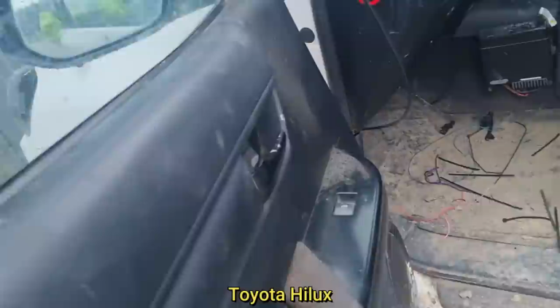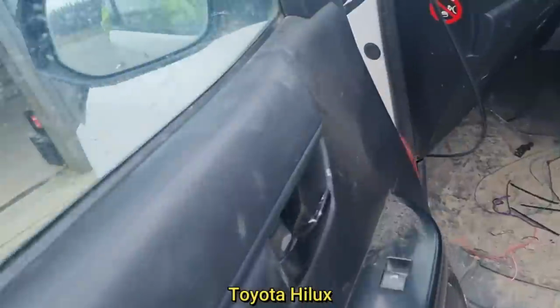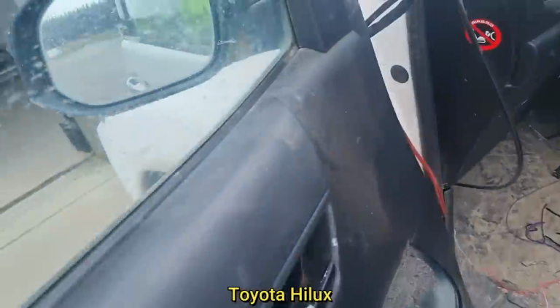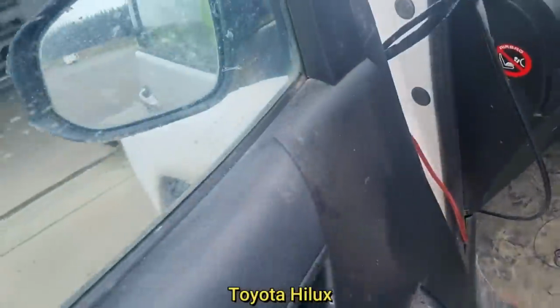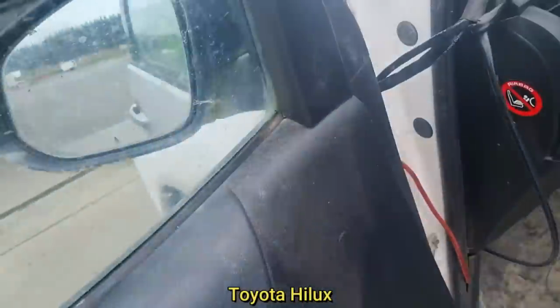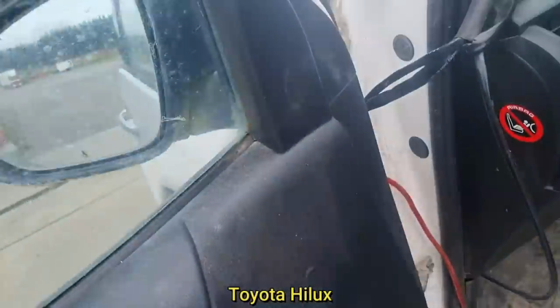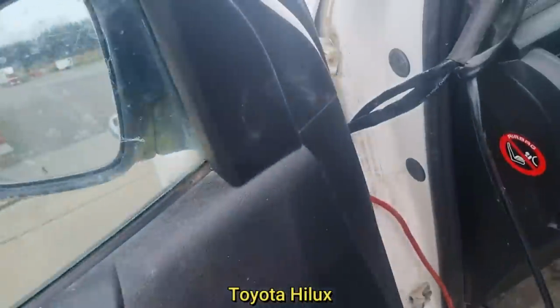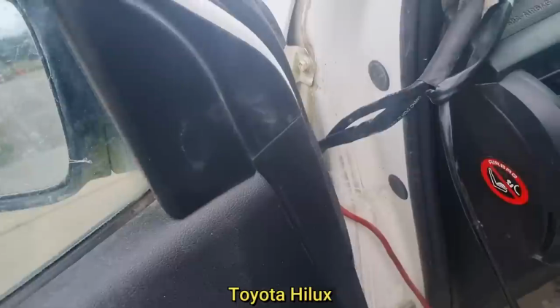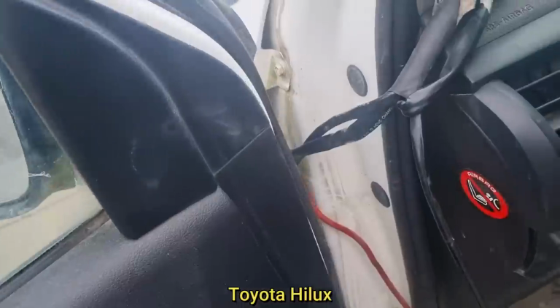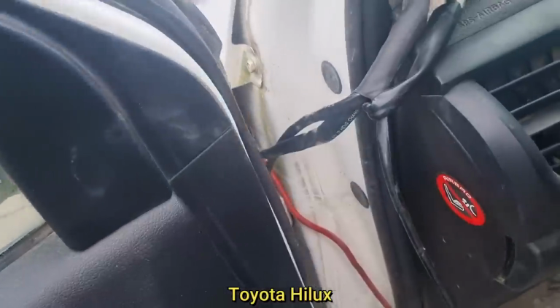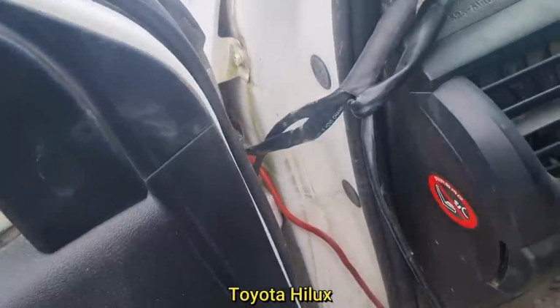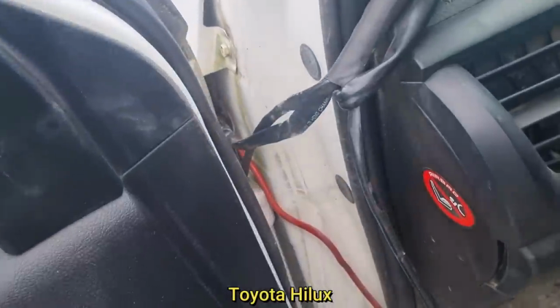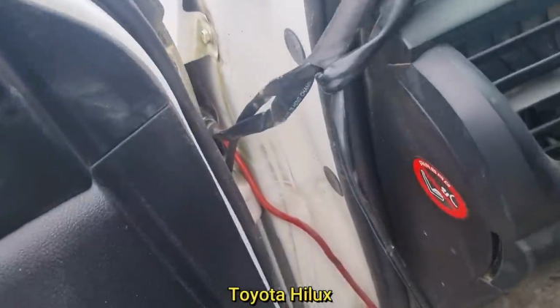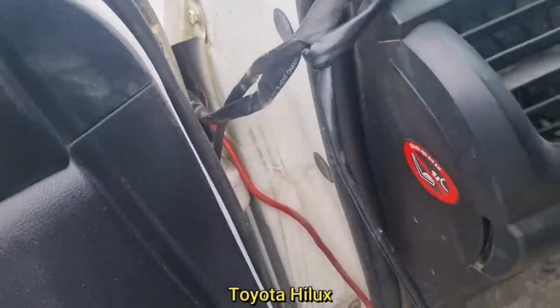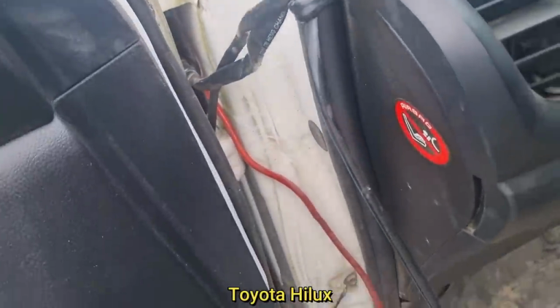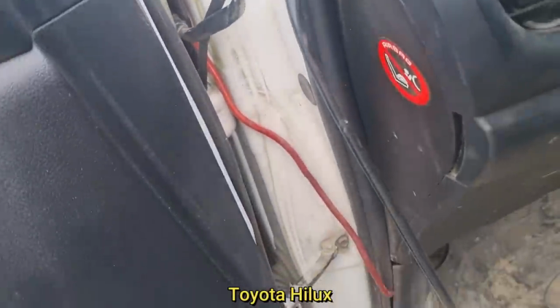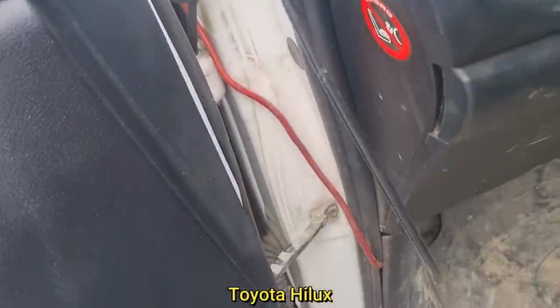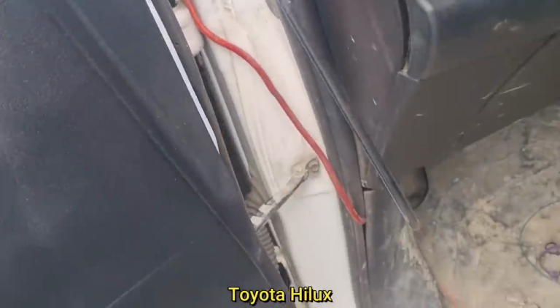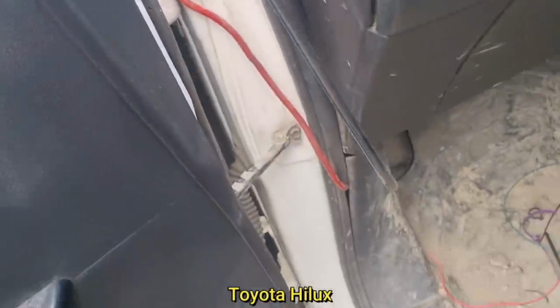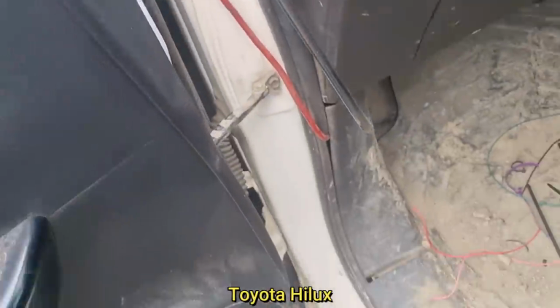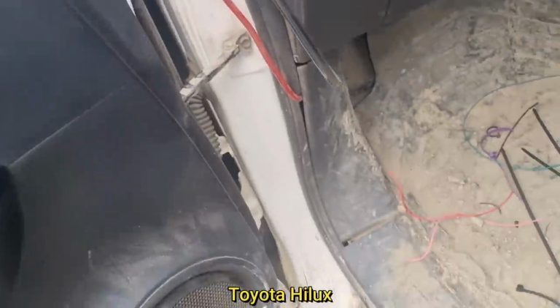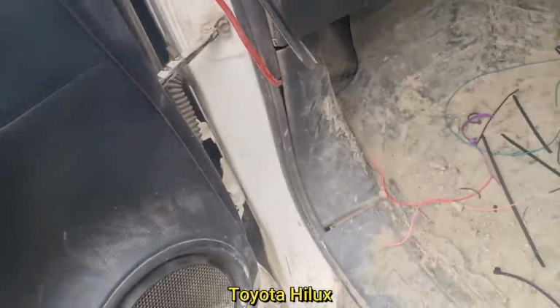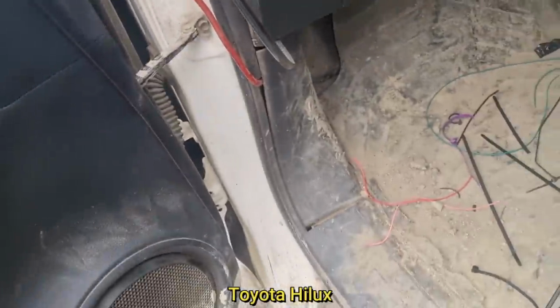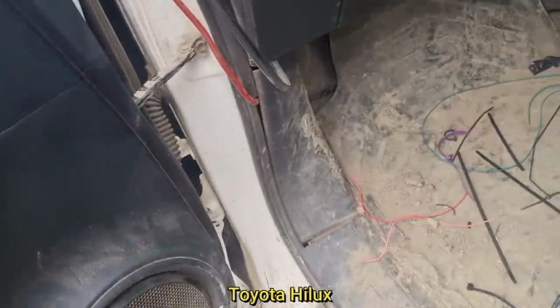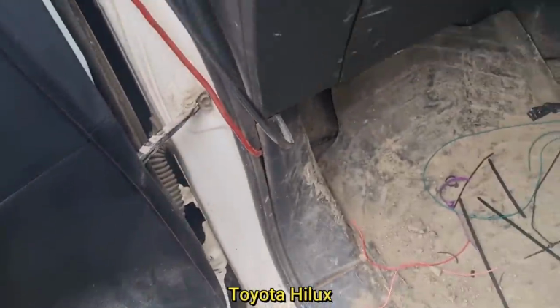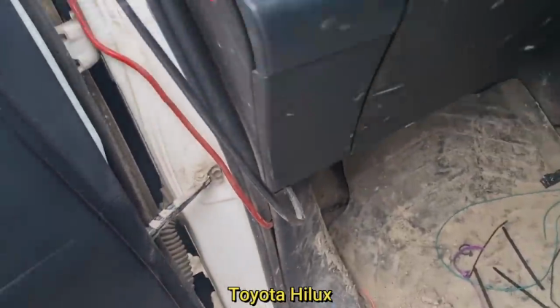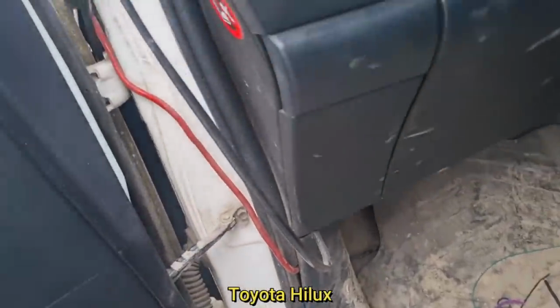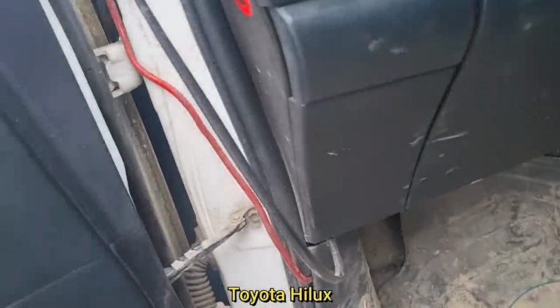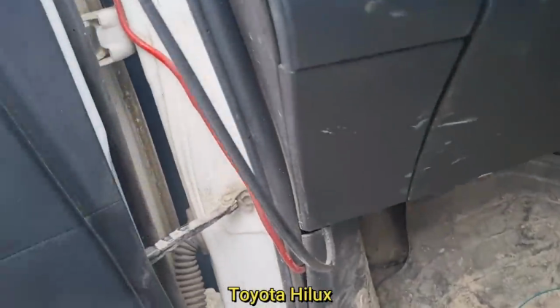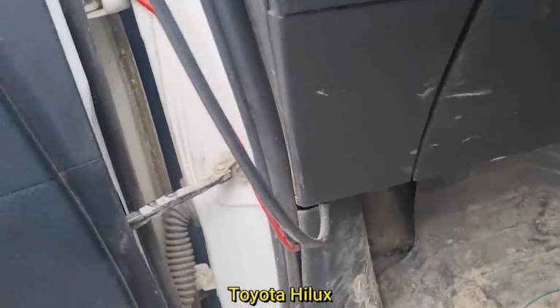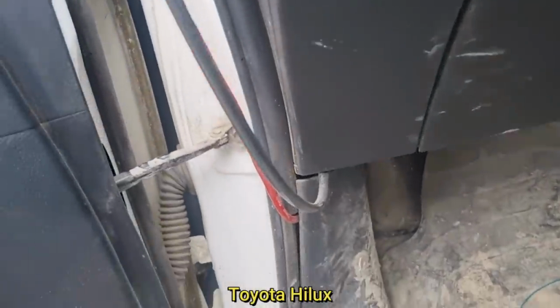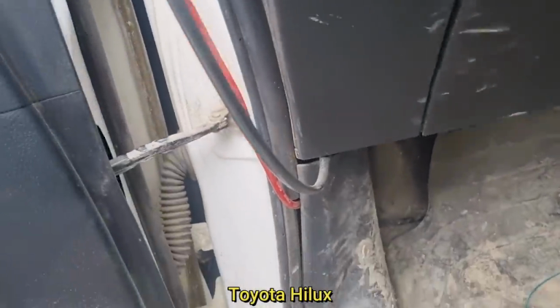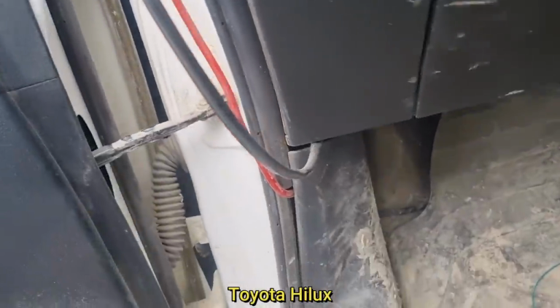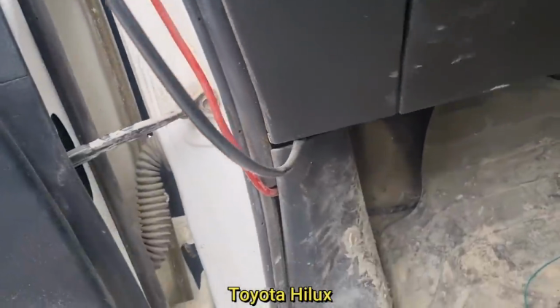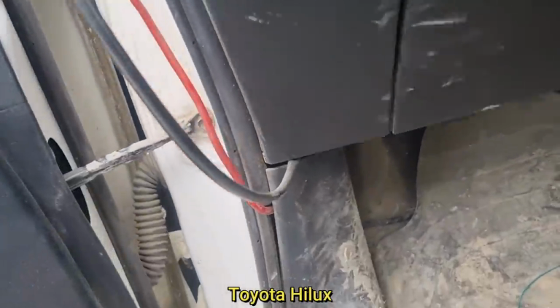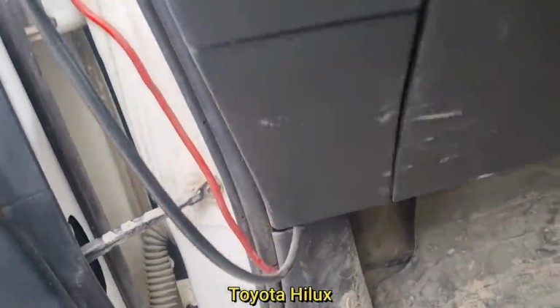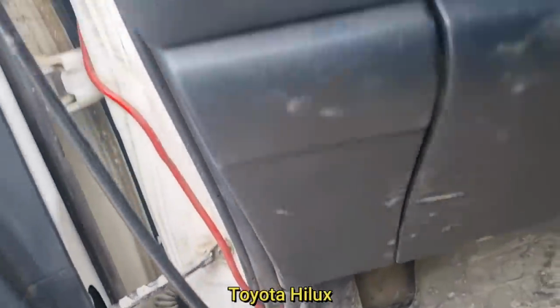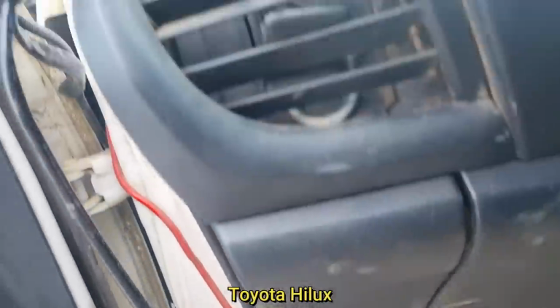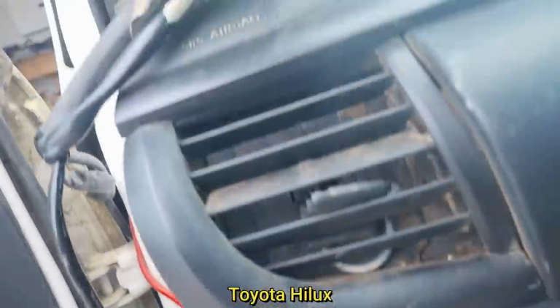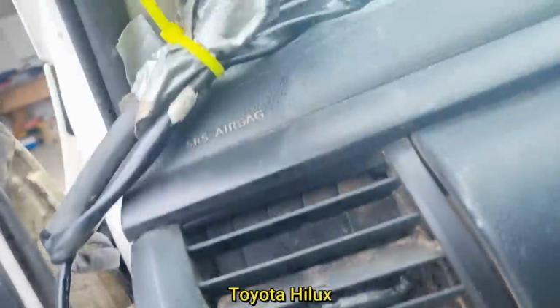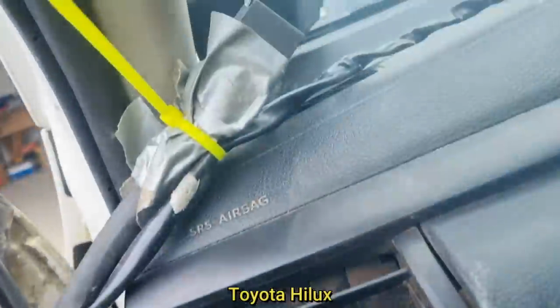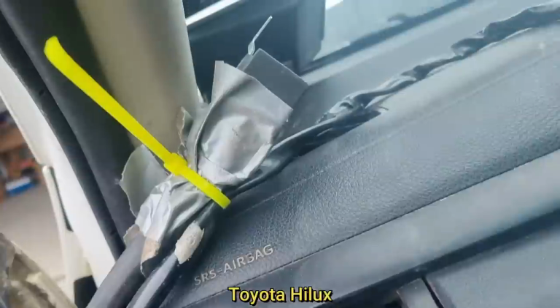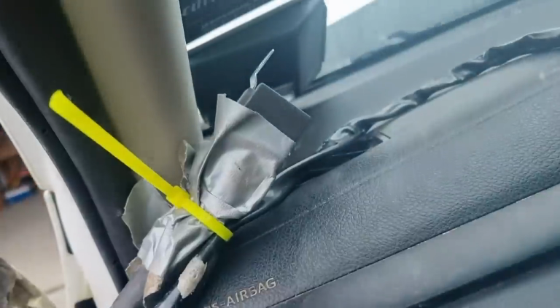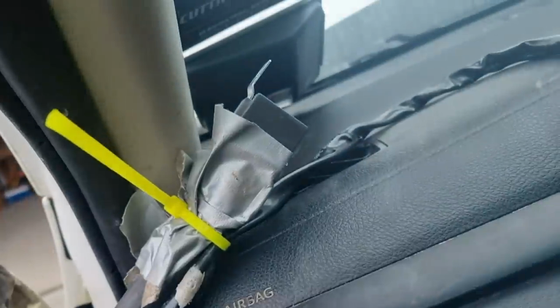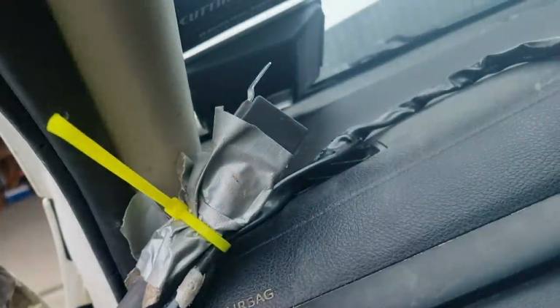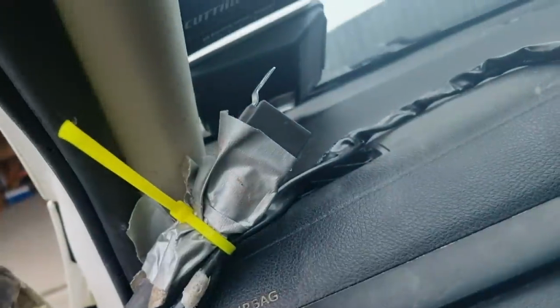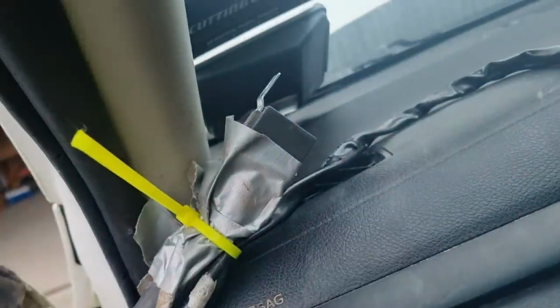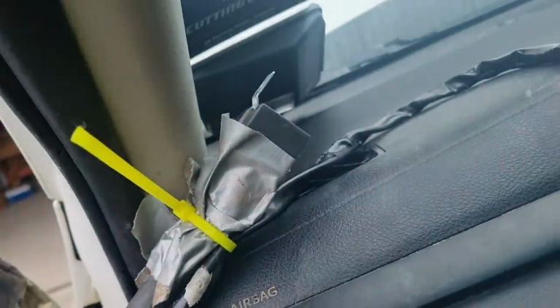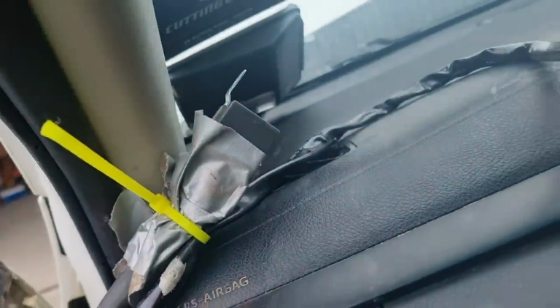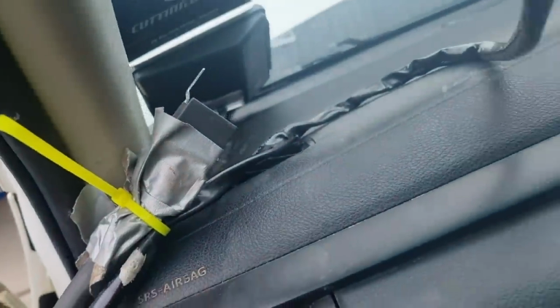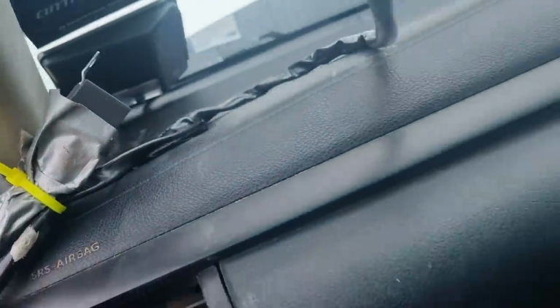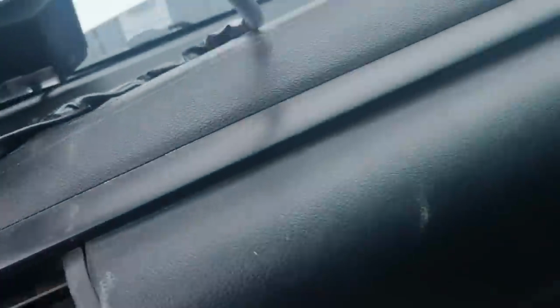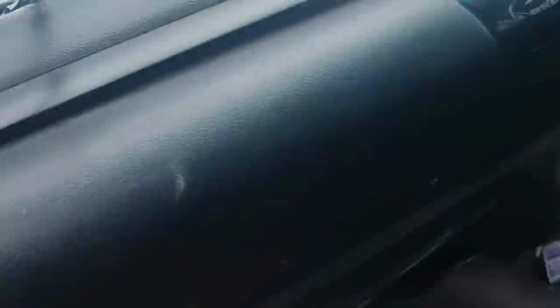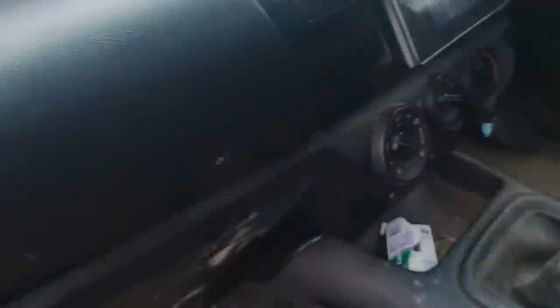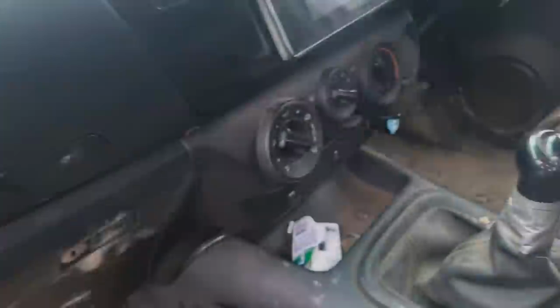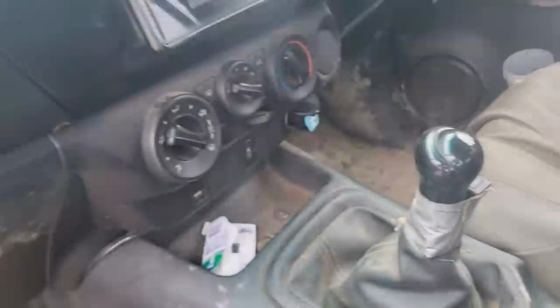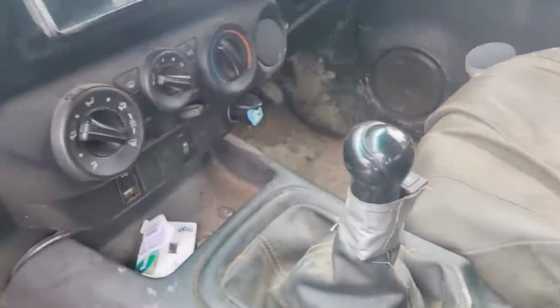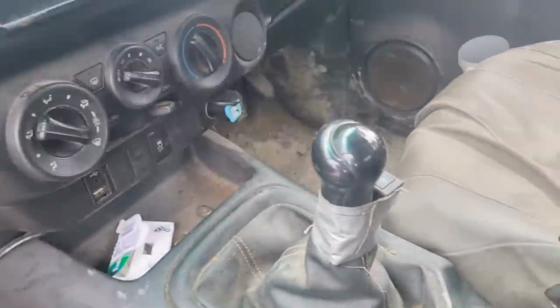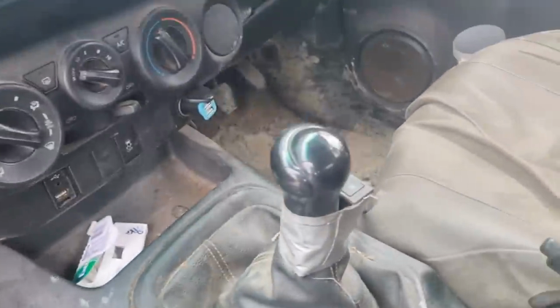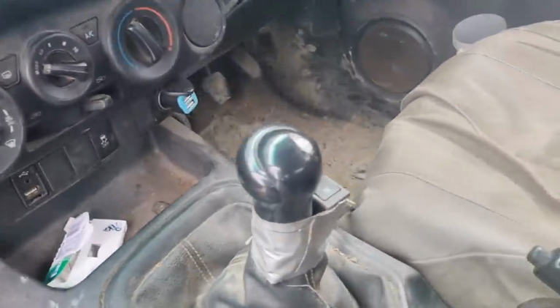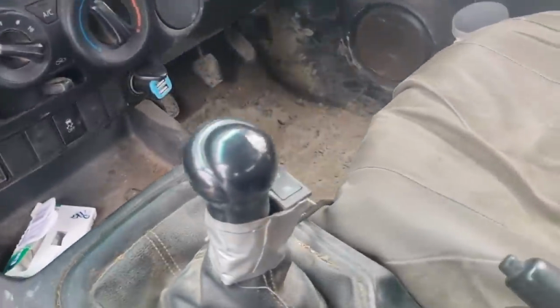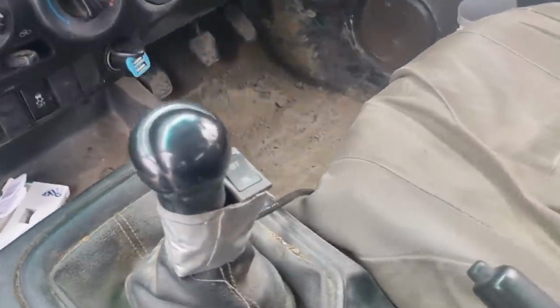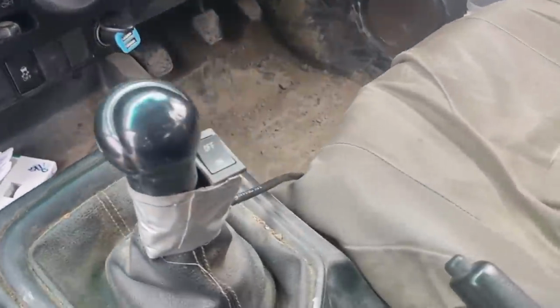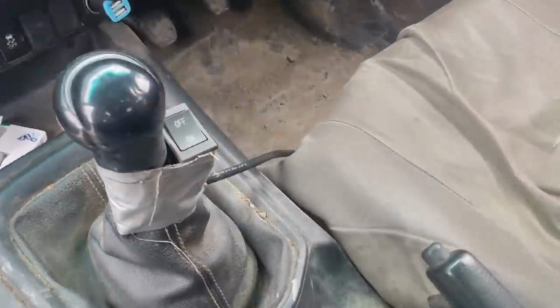This company vehicle came in to get a fleet tracking device installed. The technician was surprised to find a custom wiring job for the subs and light bar.